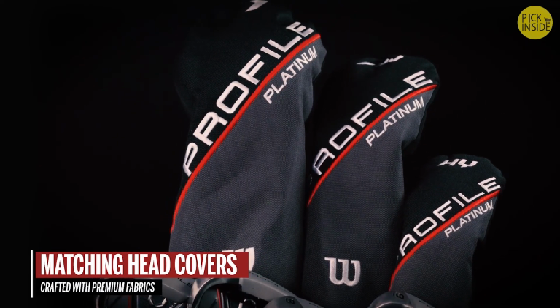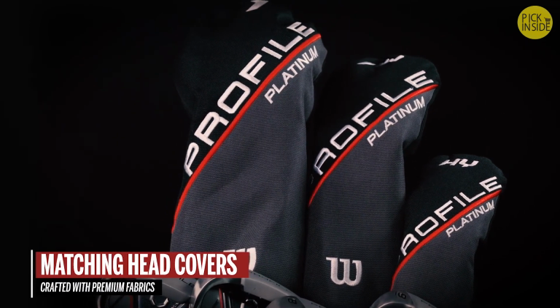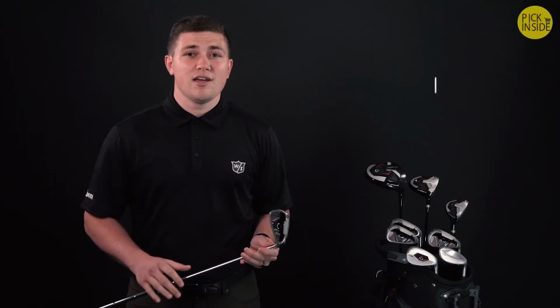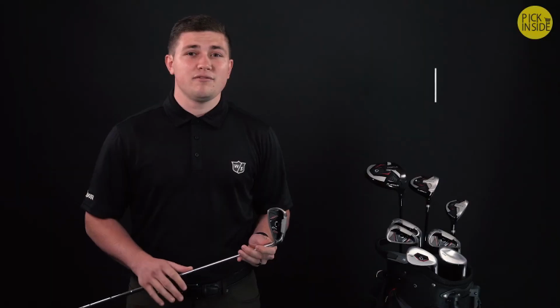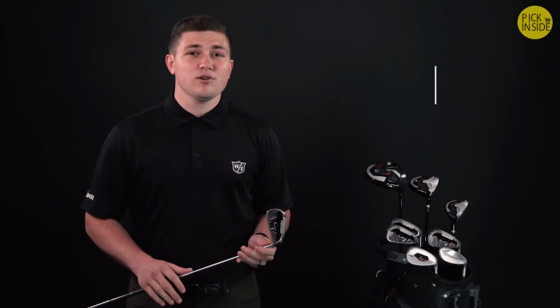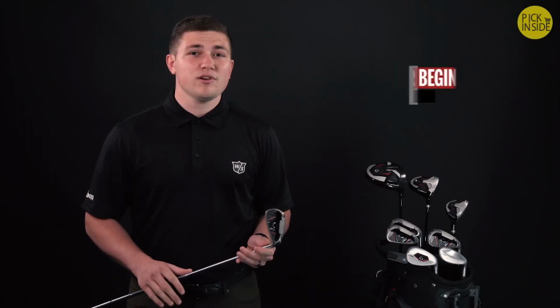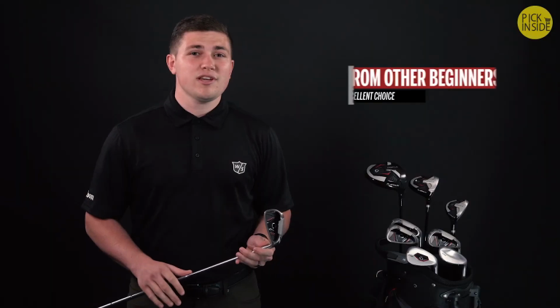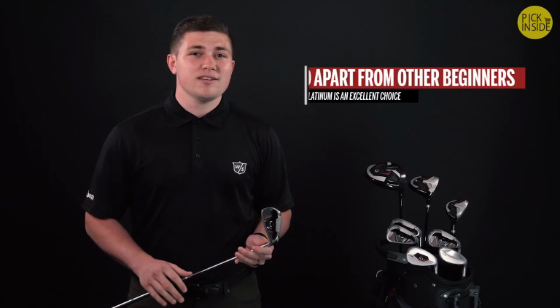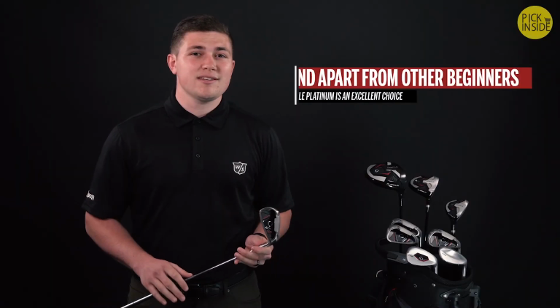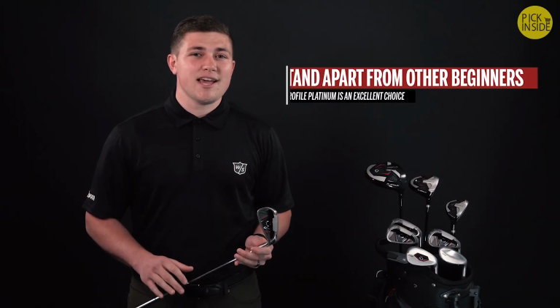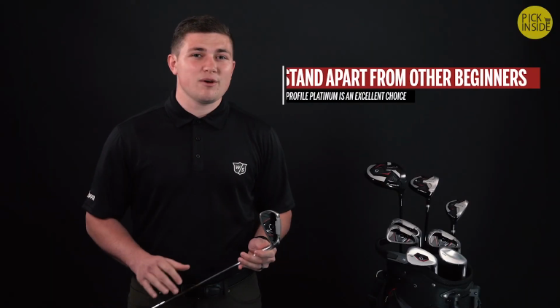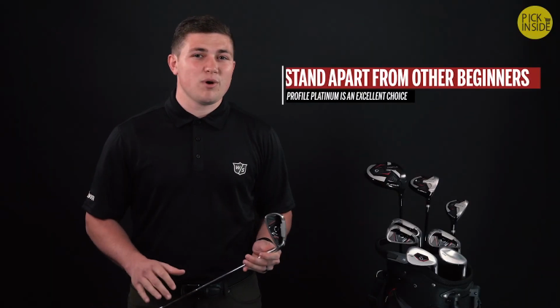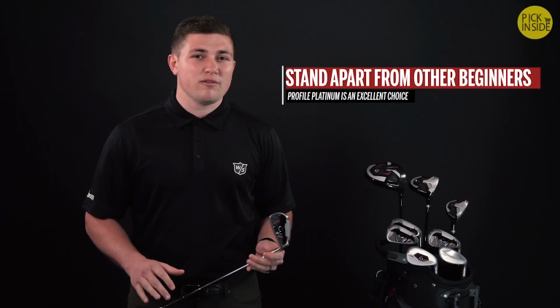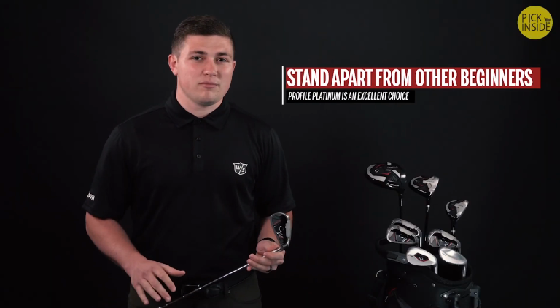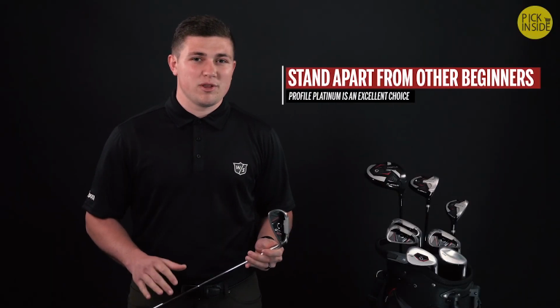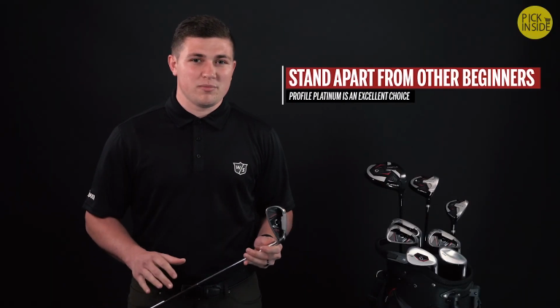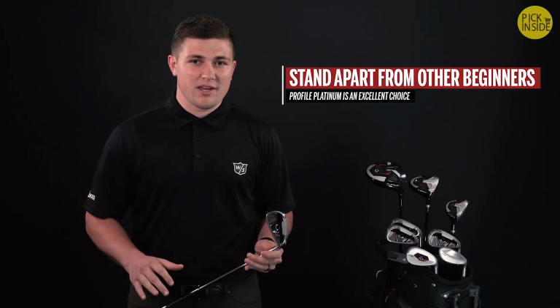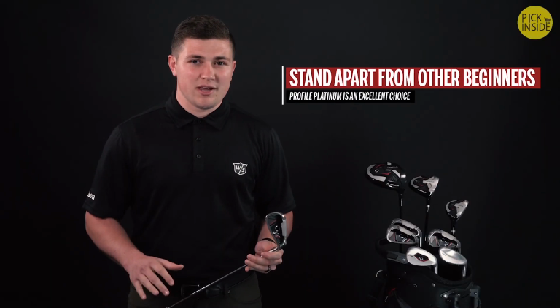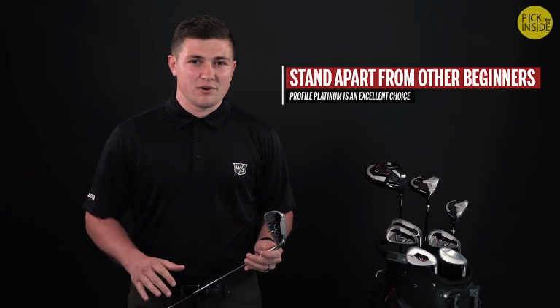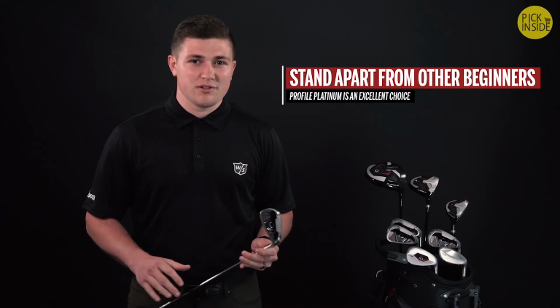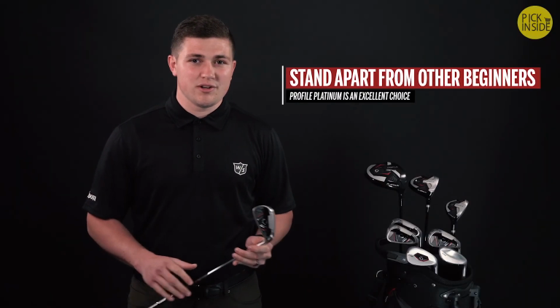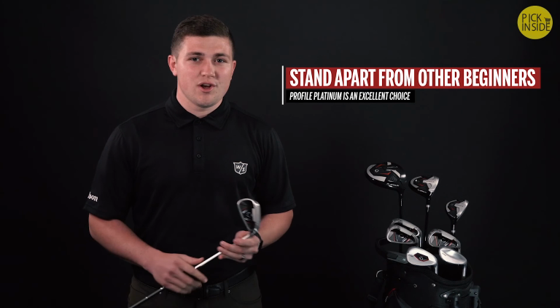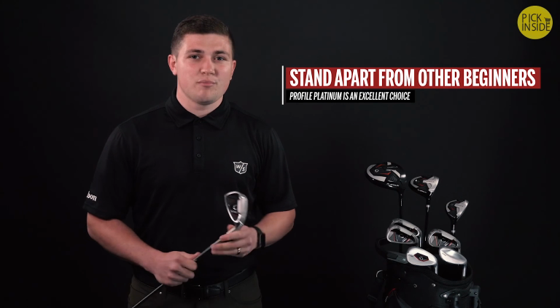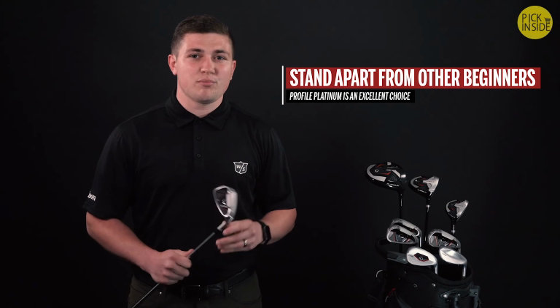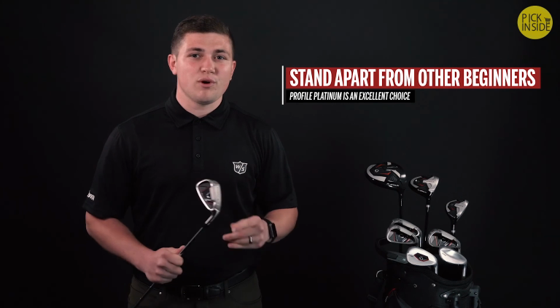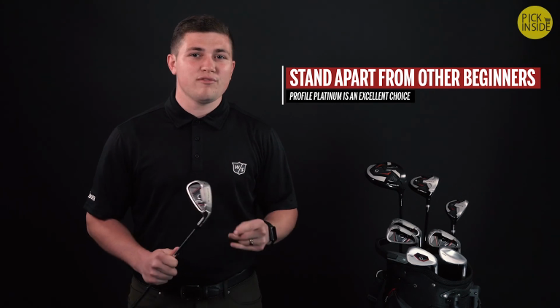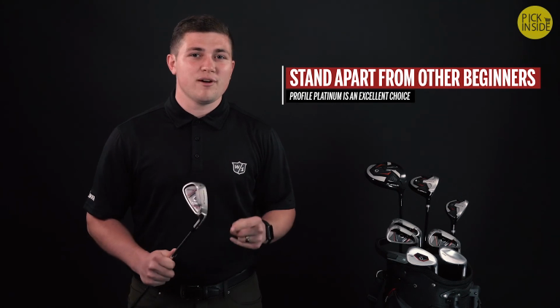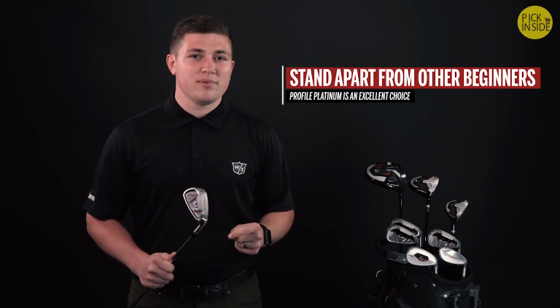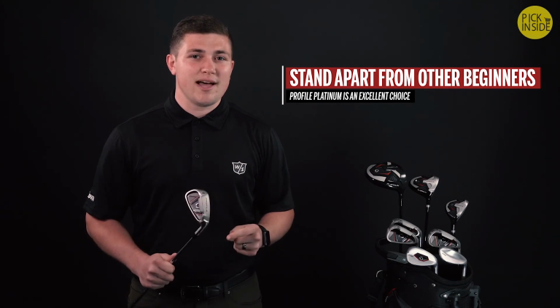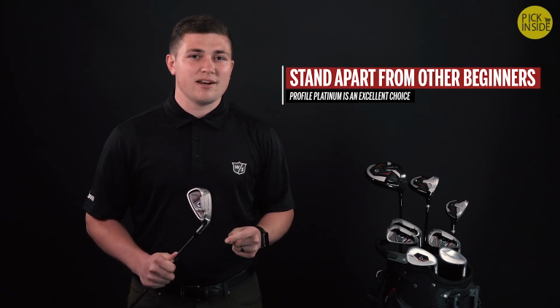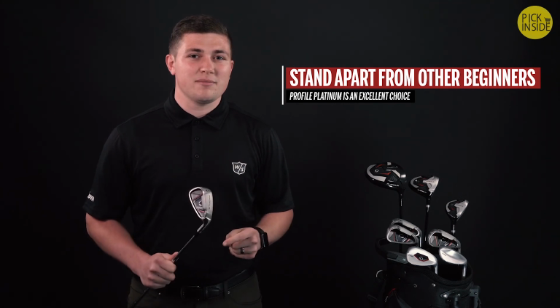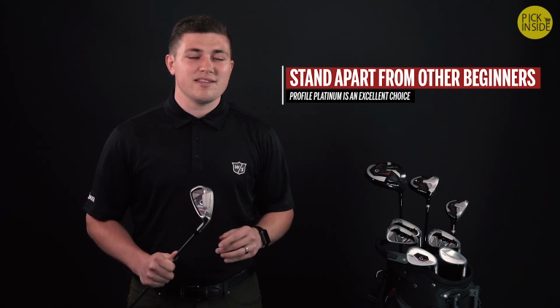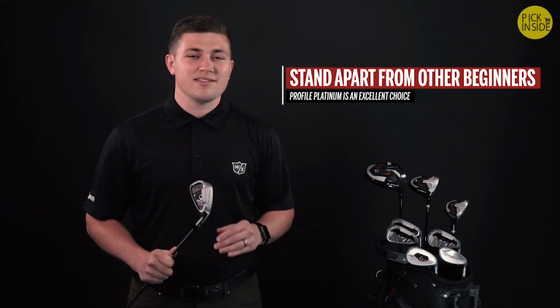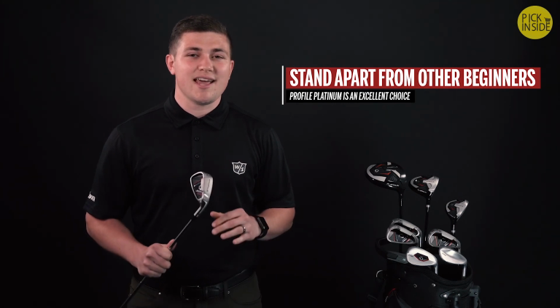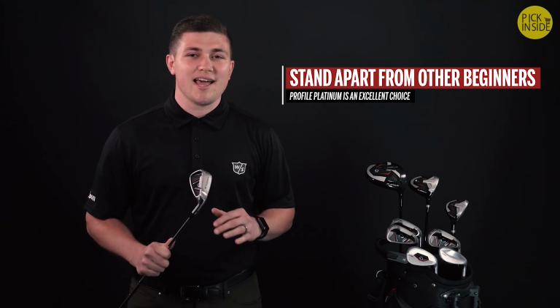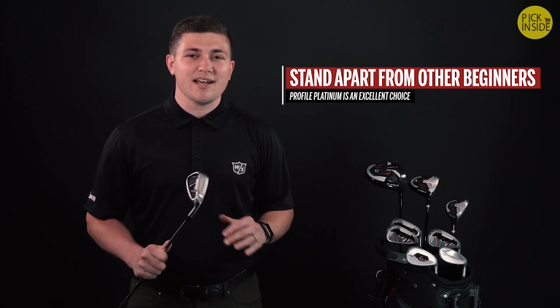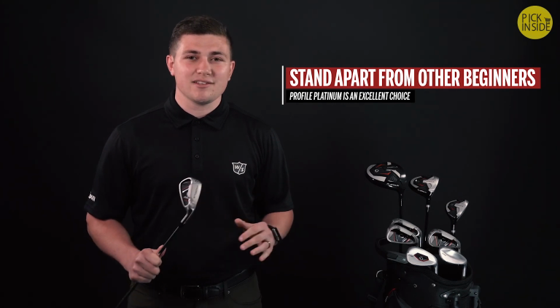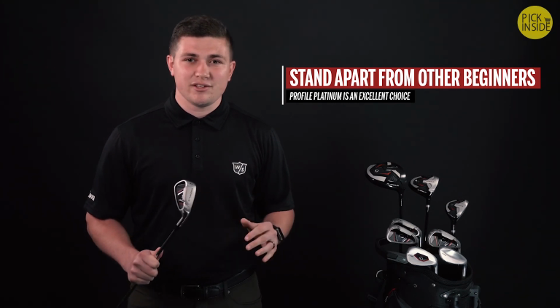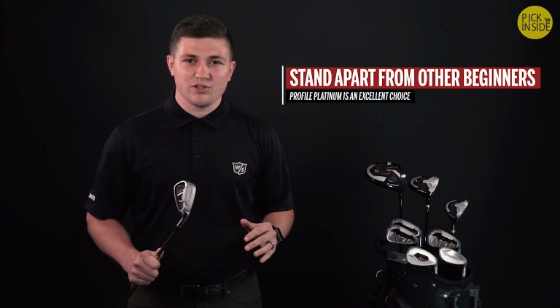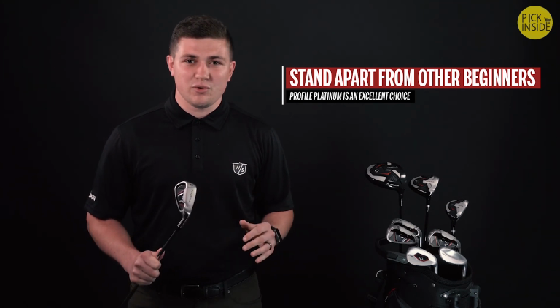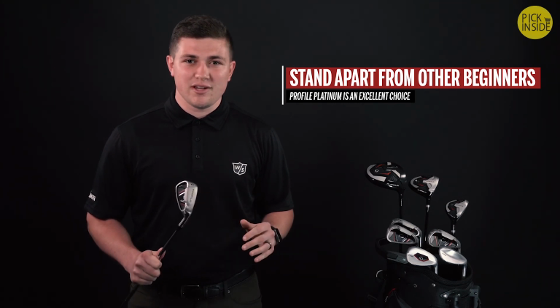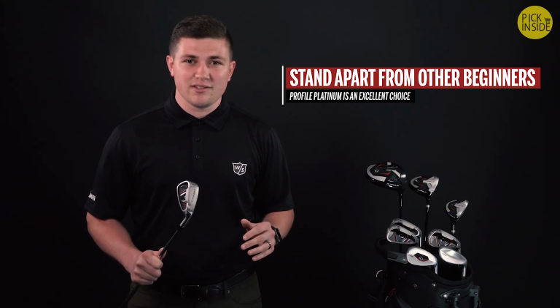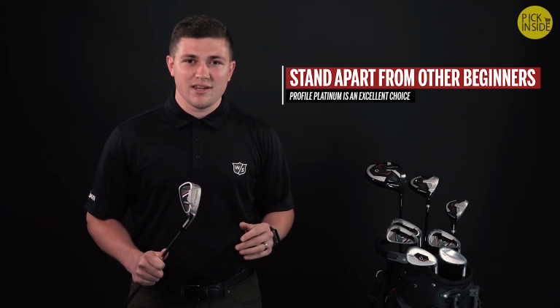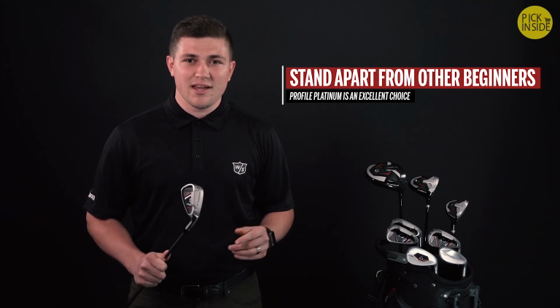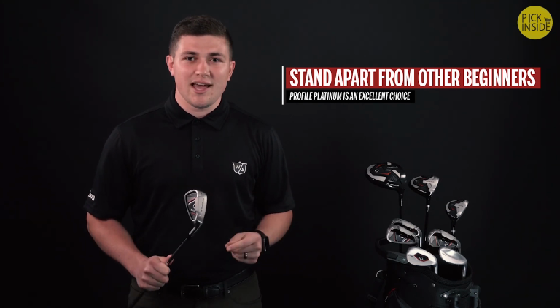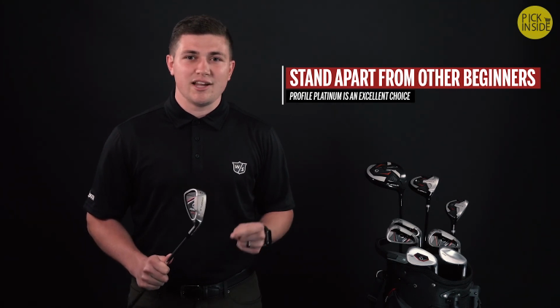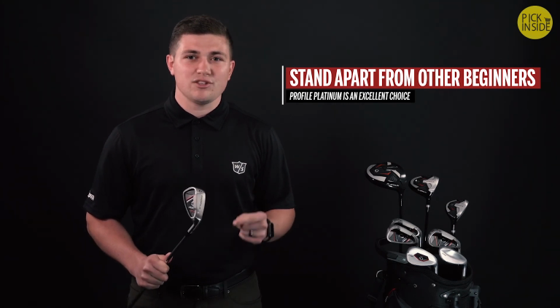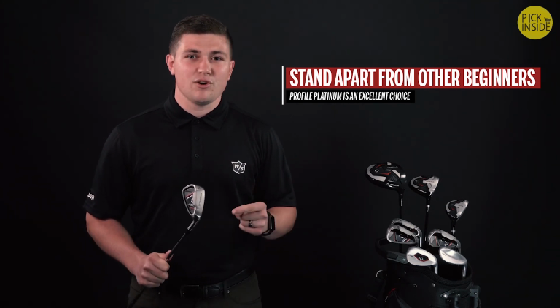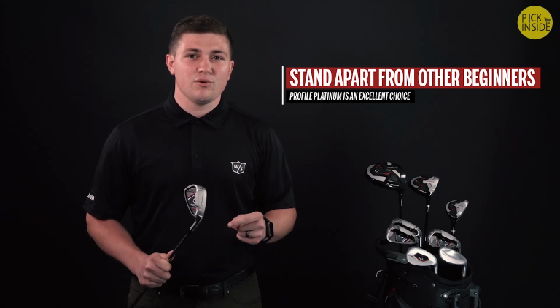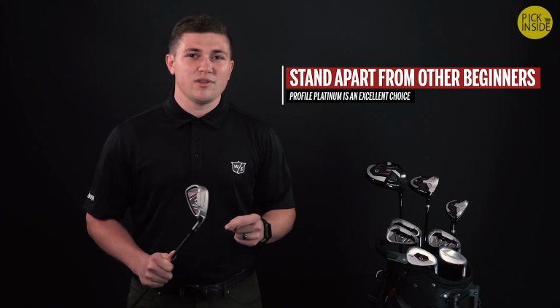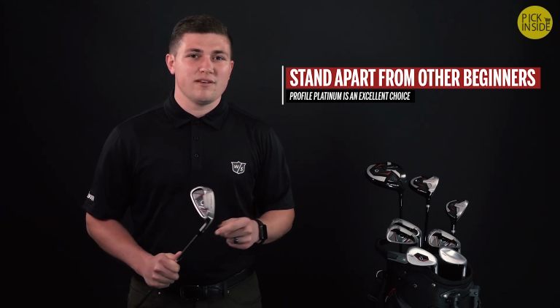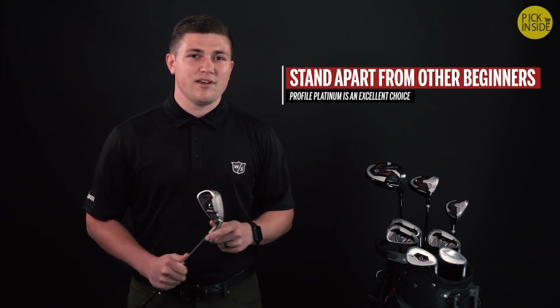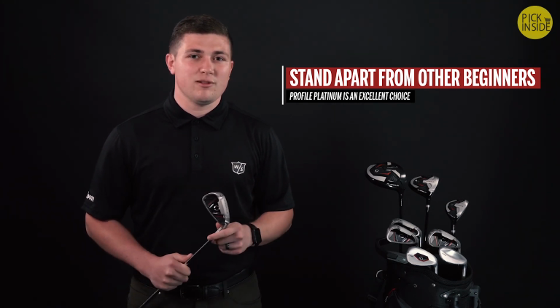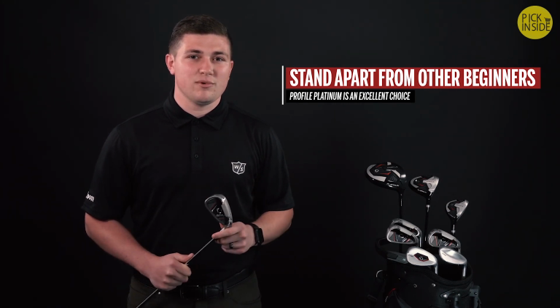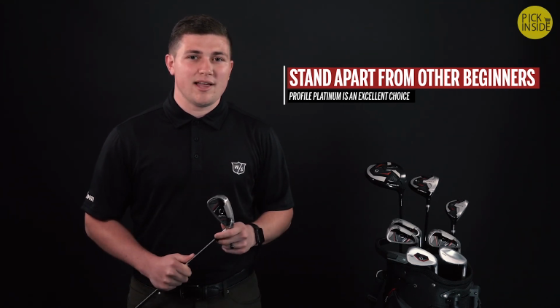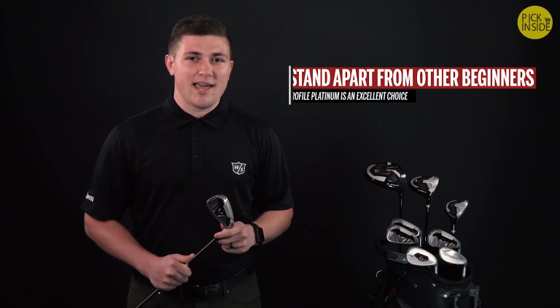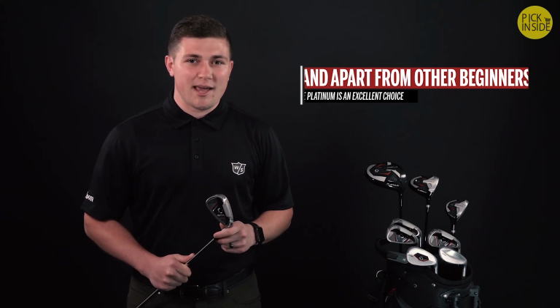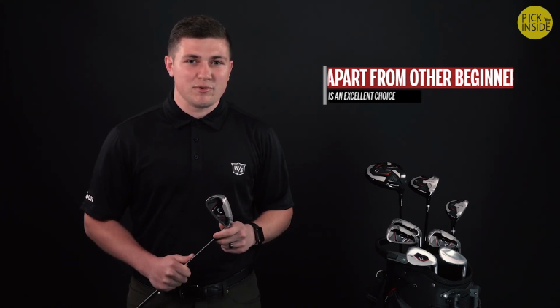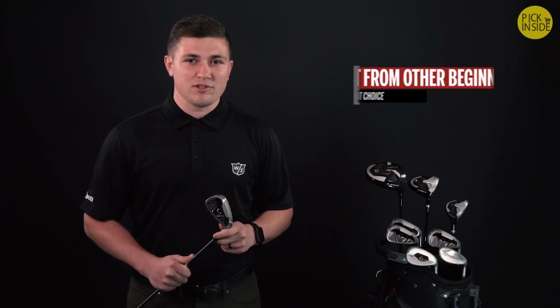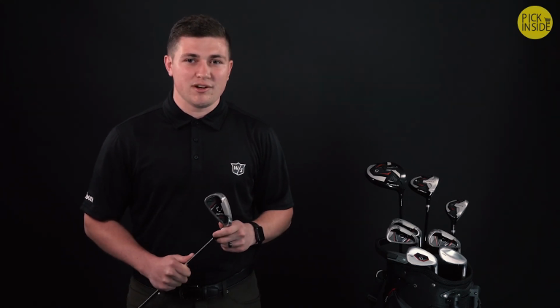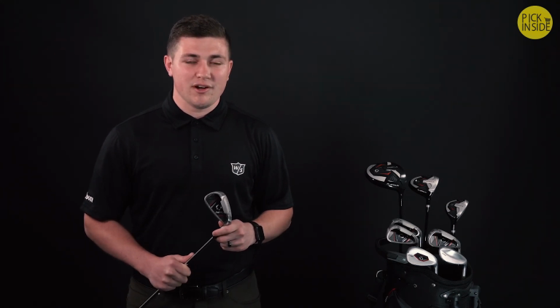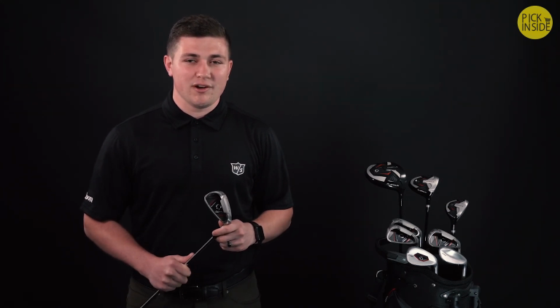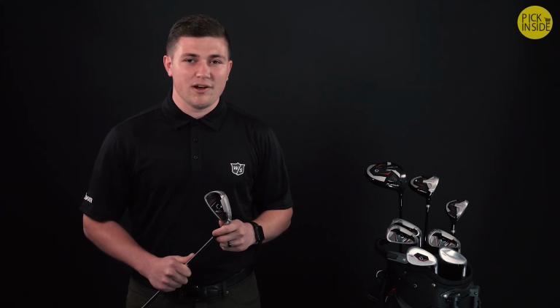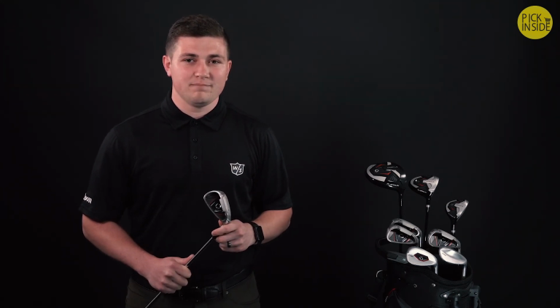If you're looking to stand apart from other beginners, Profile Platinum is an excellent choice, and it's only available at Amazon.com.